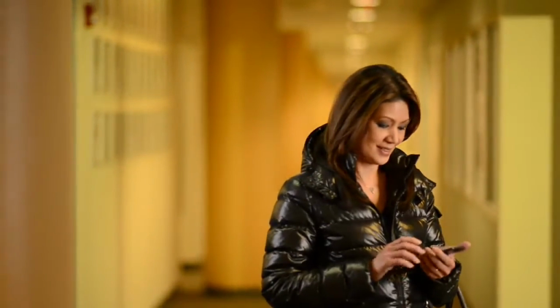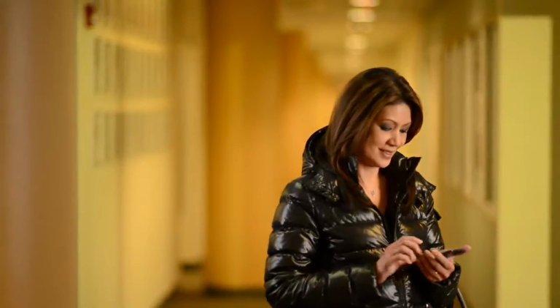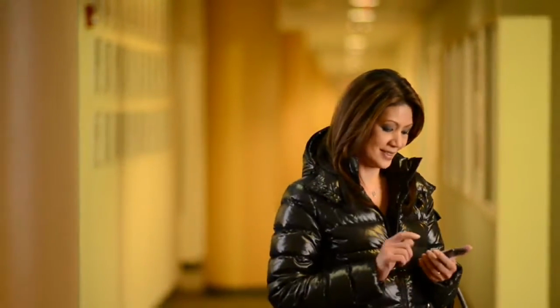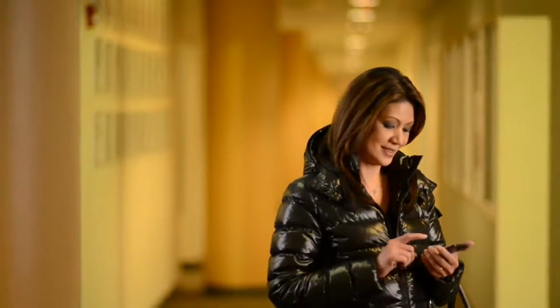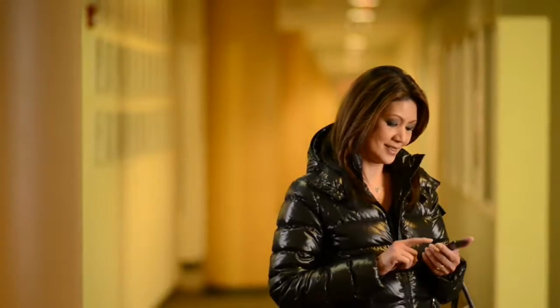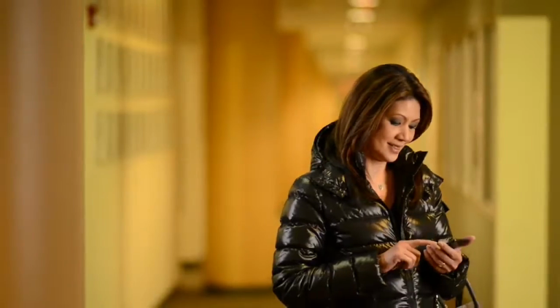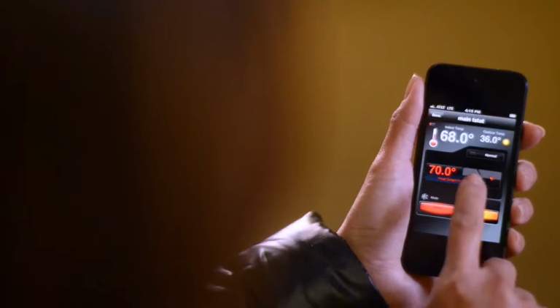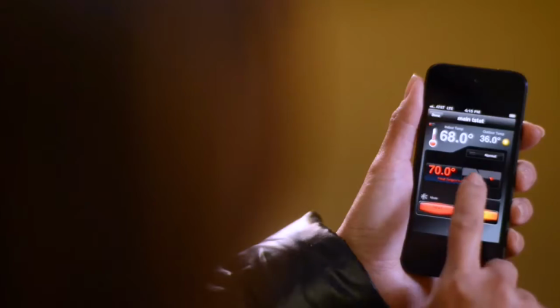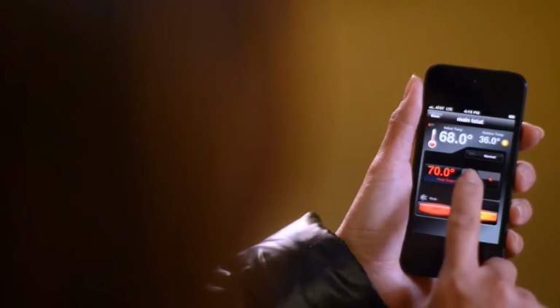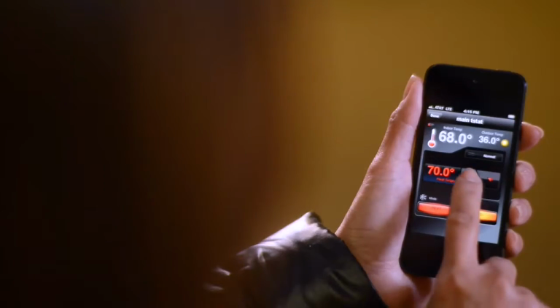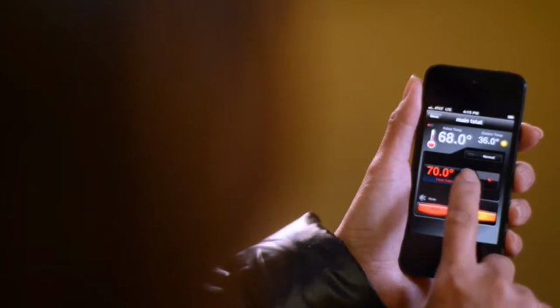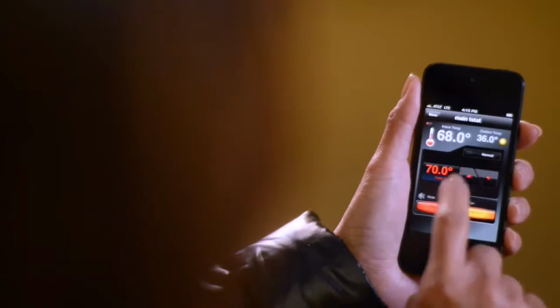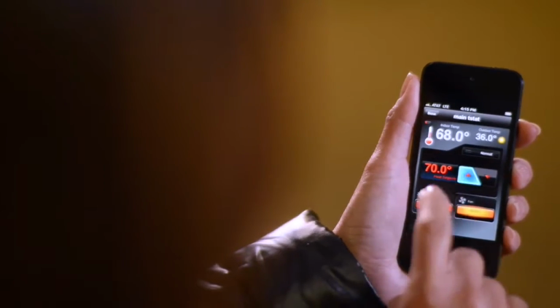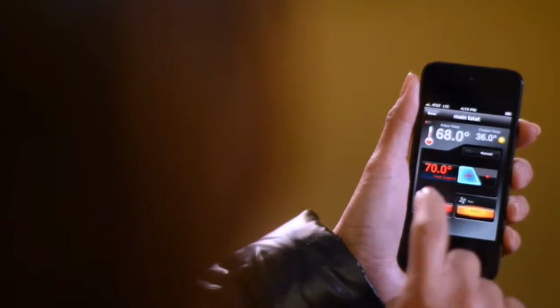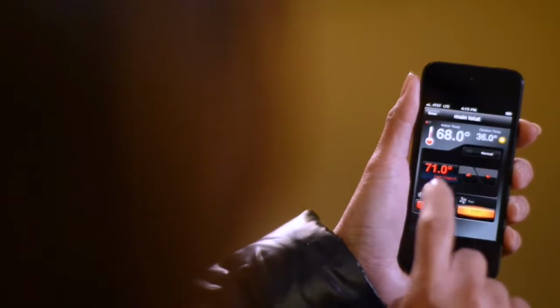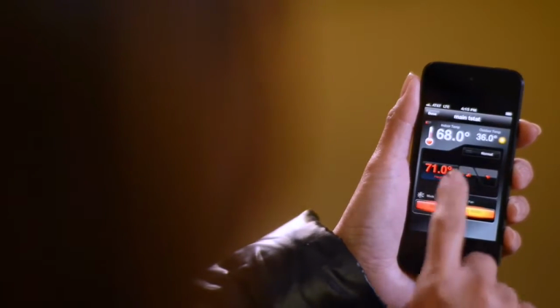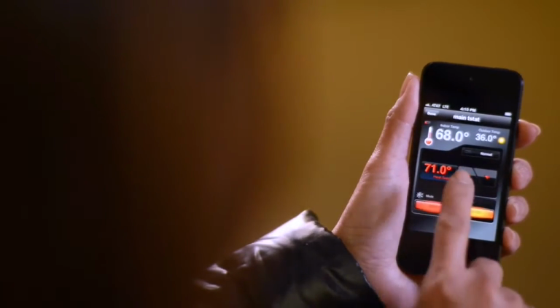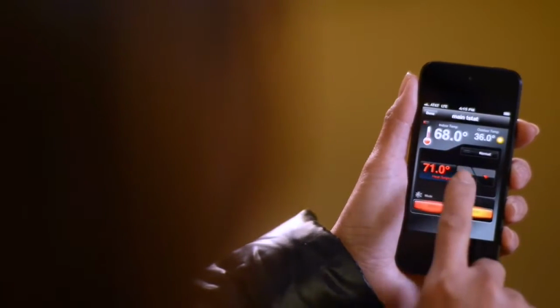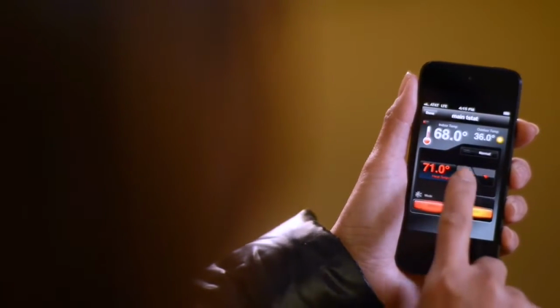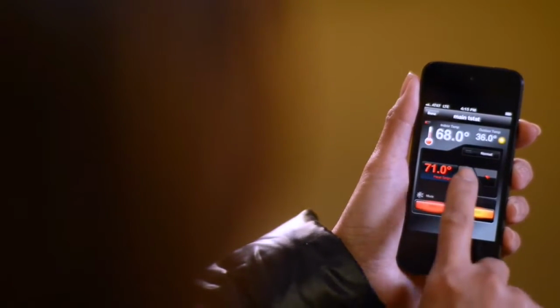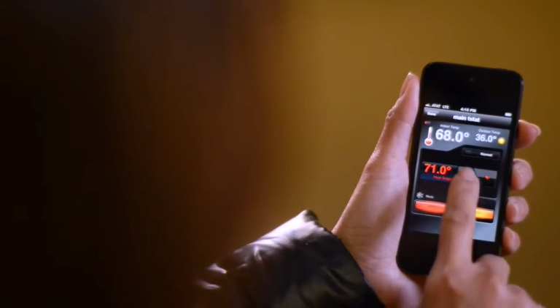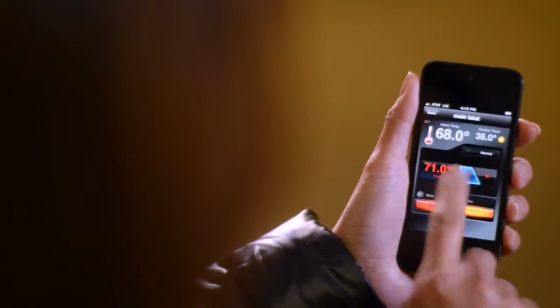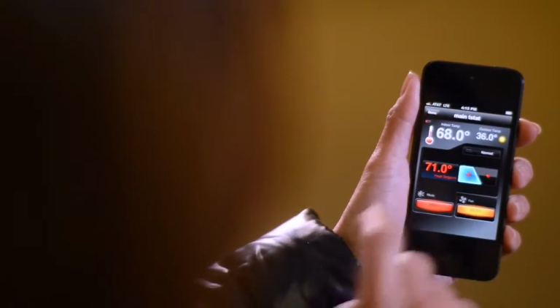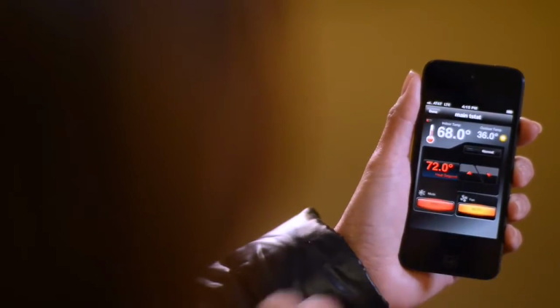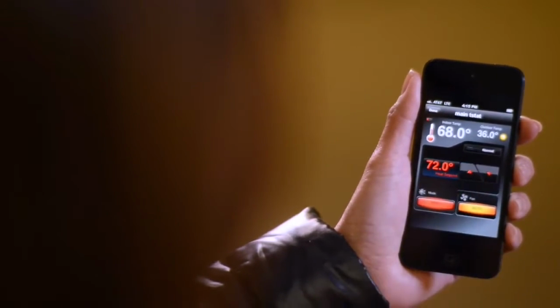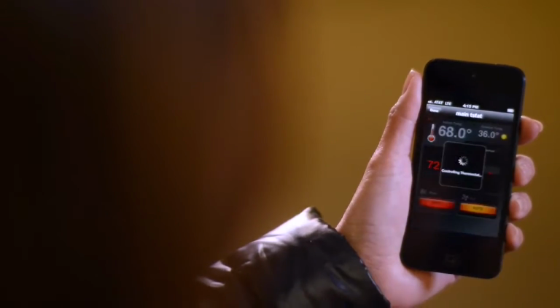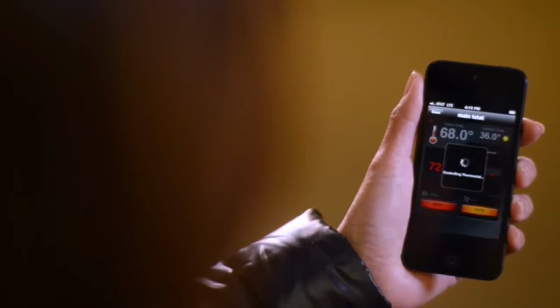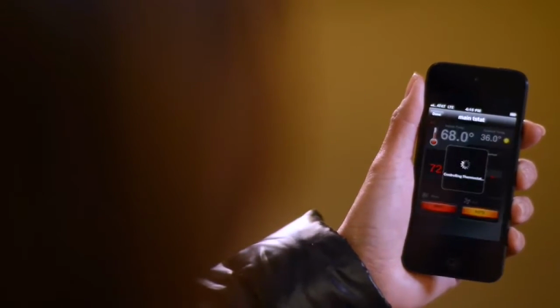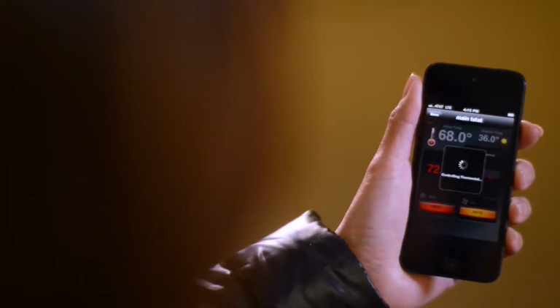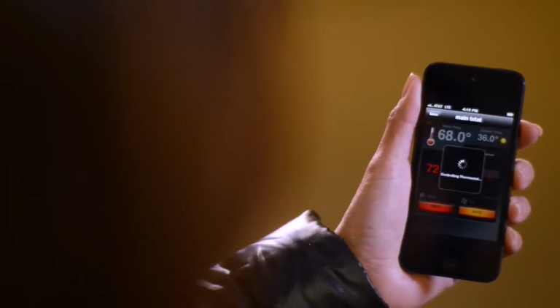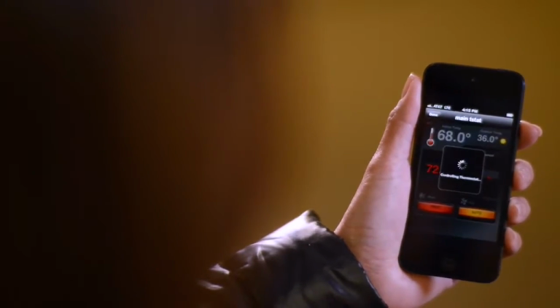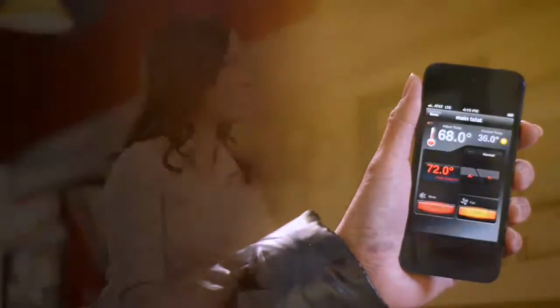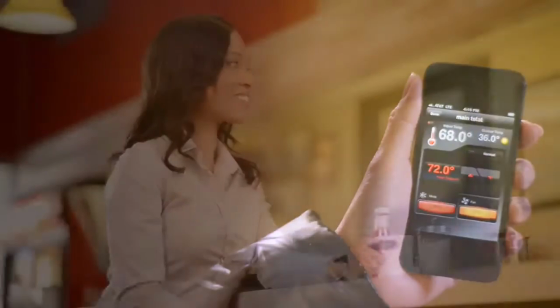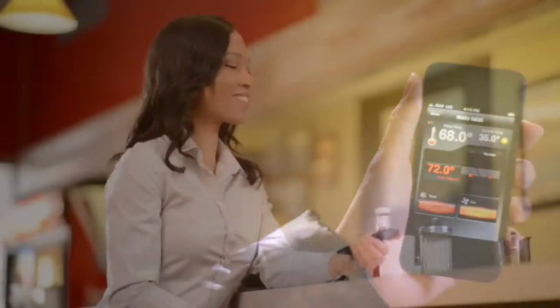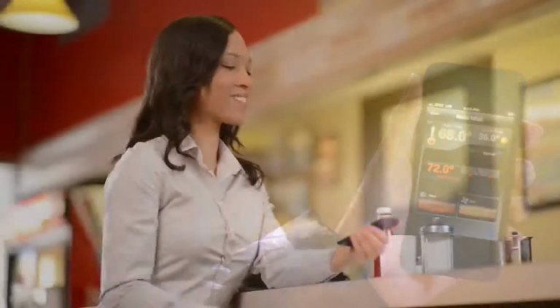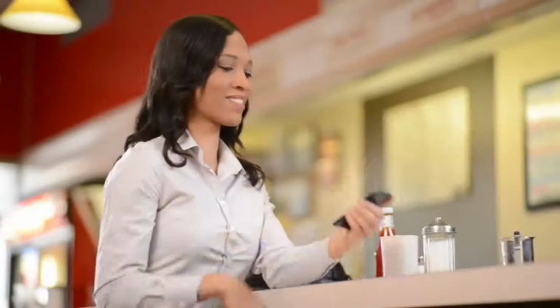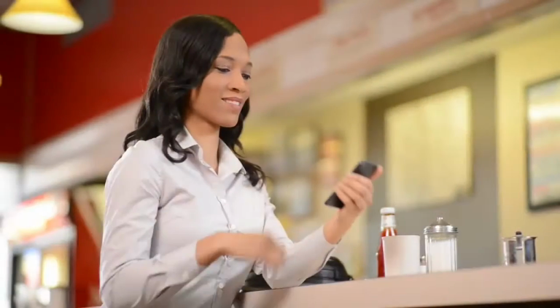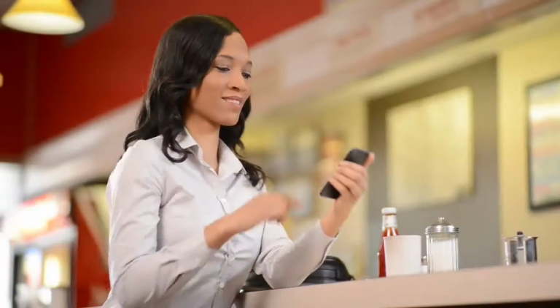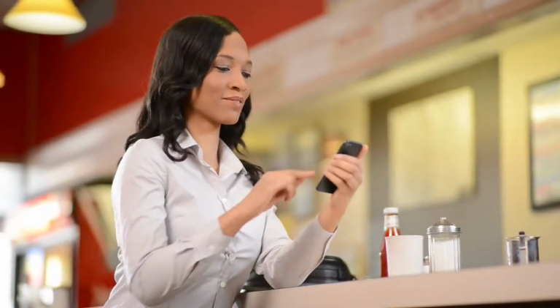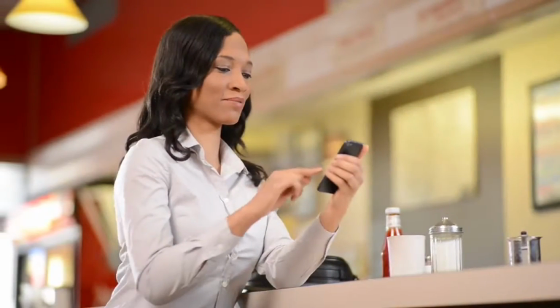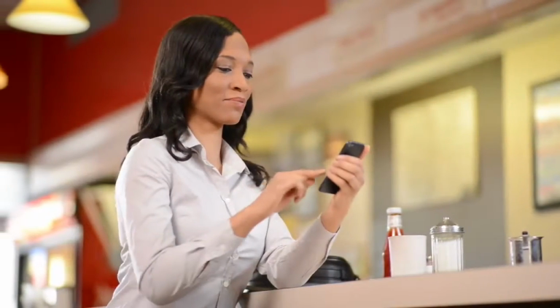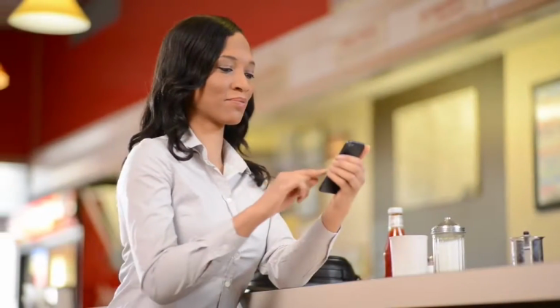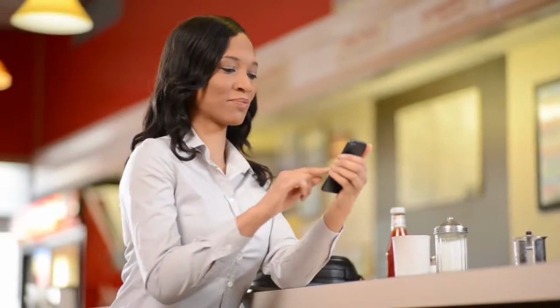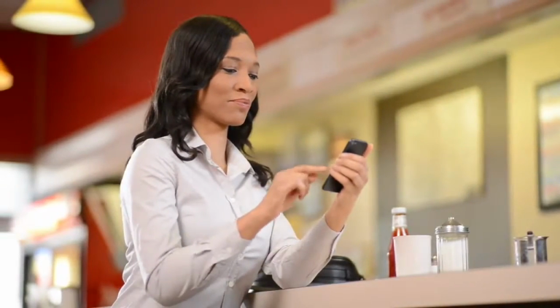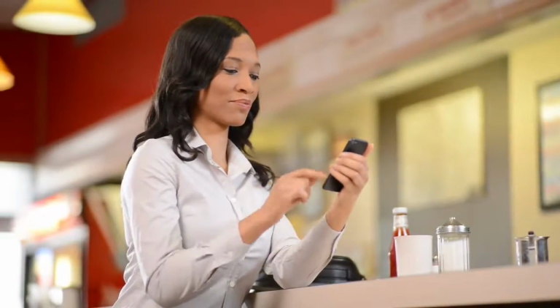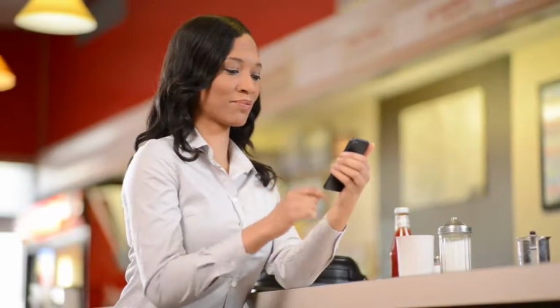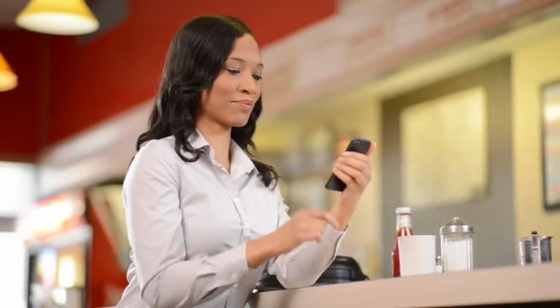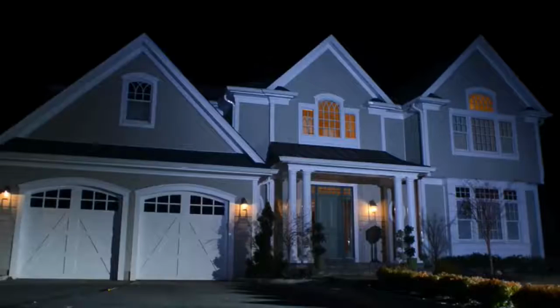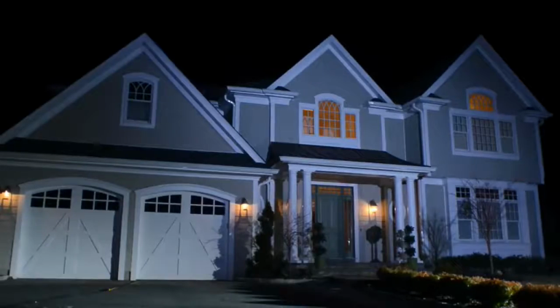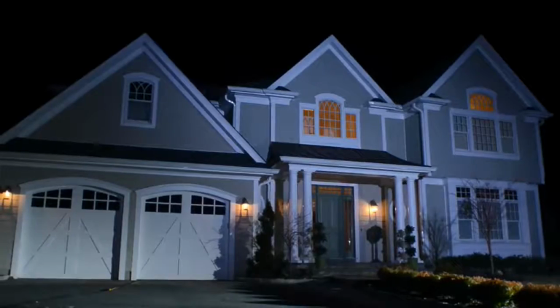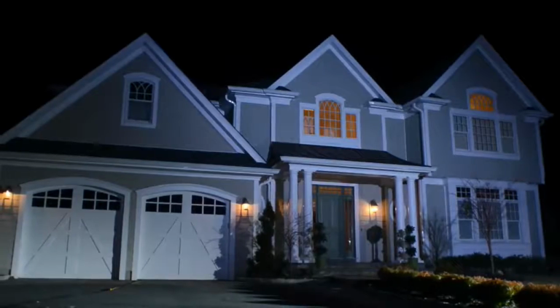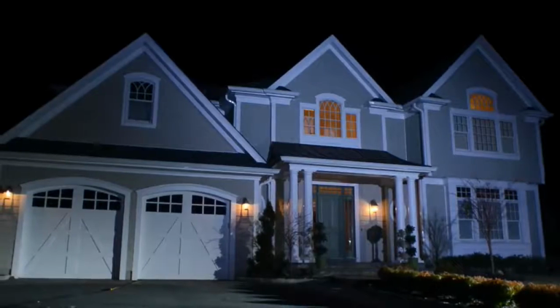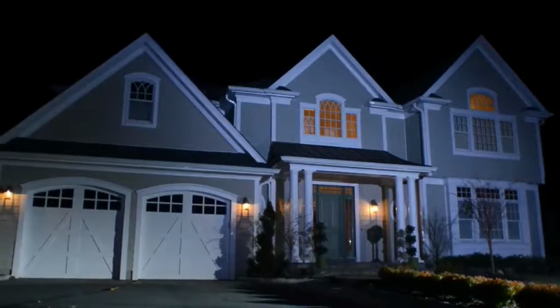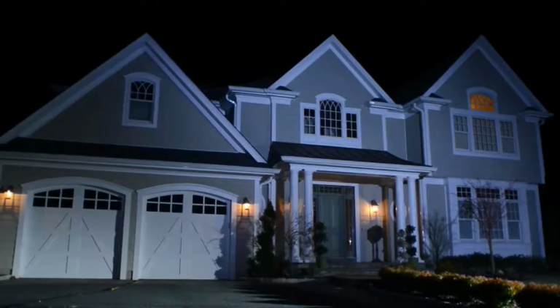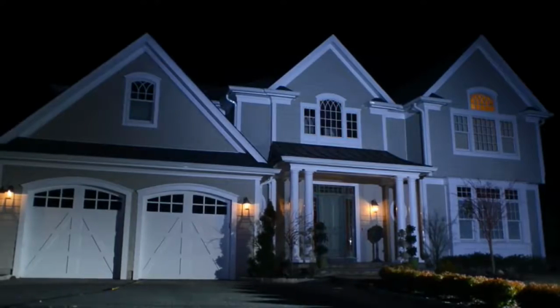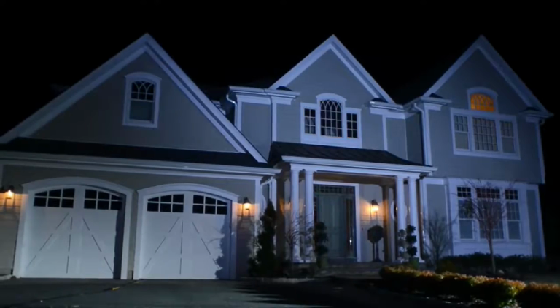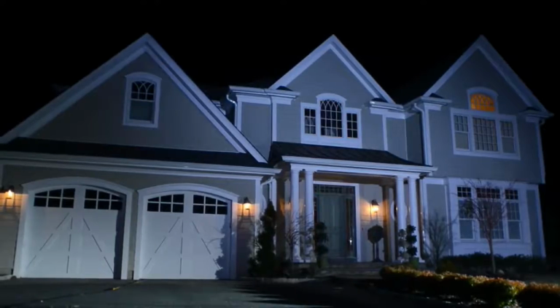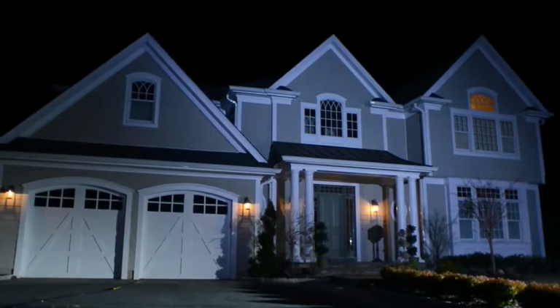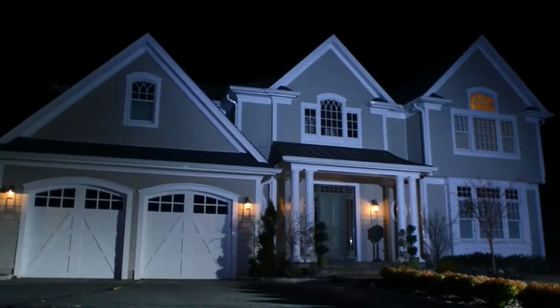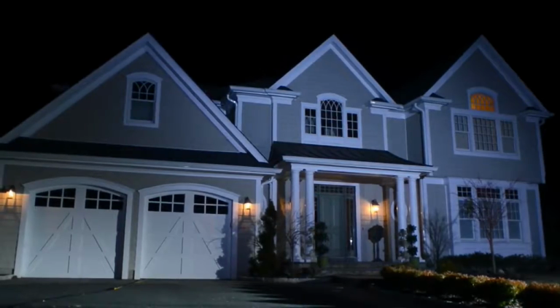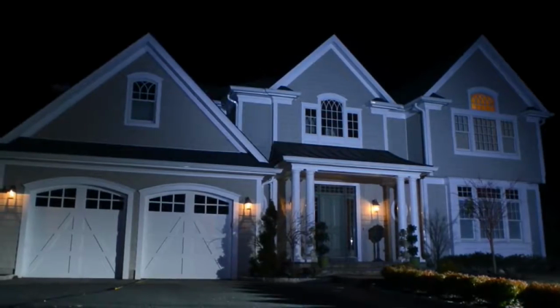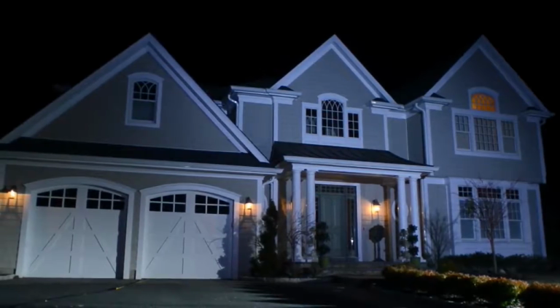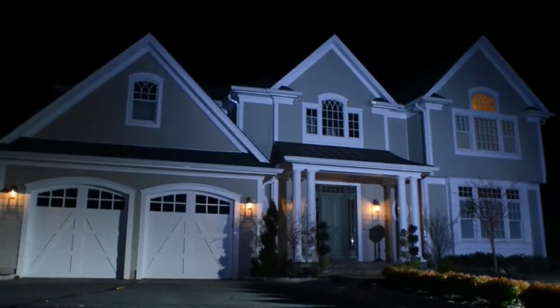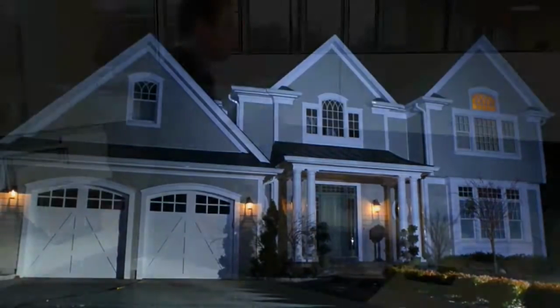Control your lights, blinds, and thermostat to enhance your lifestyle and save money on your energy bills.